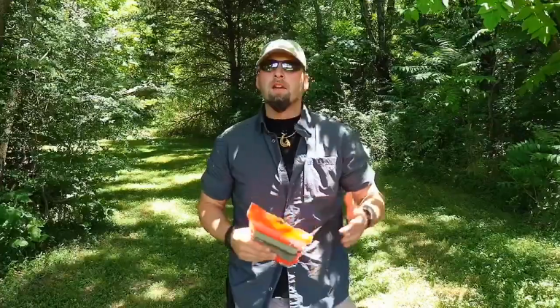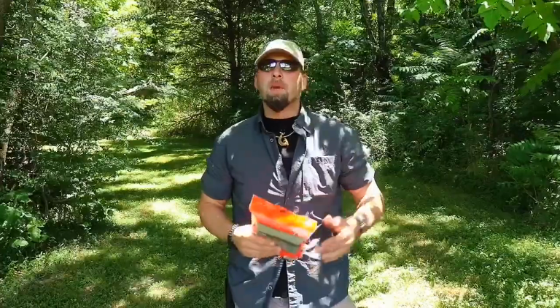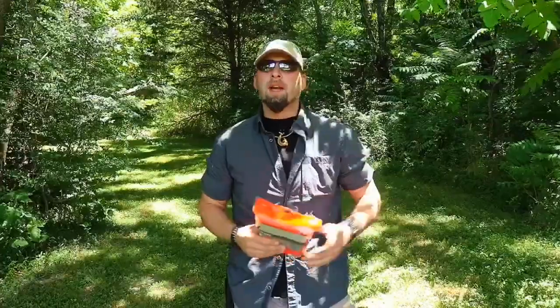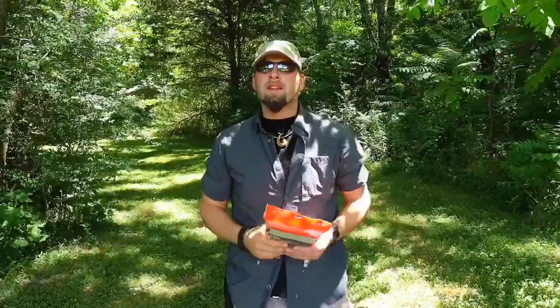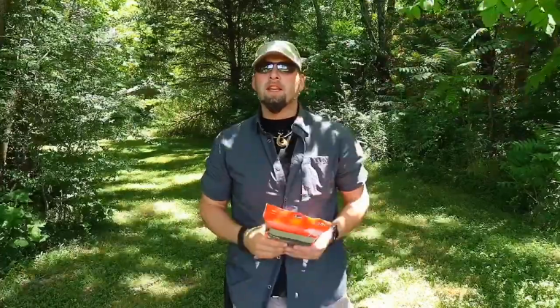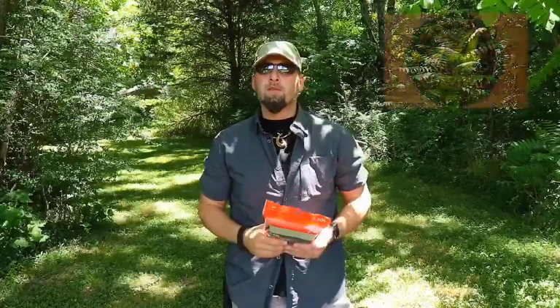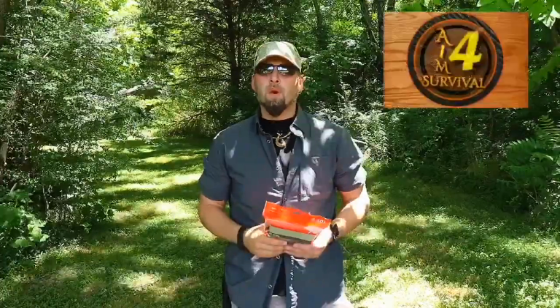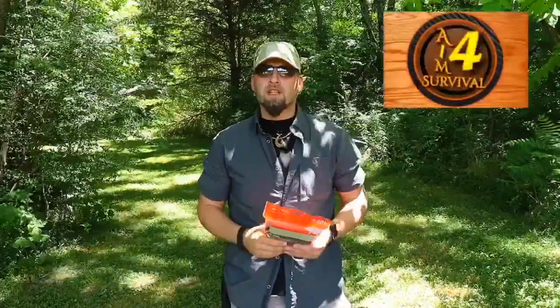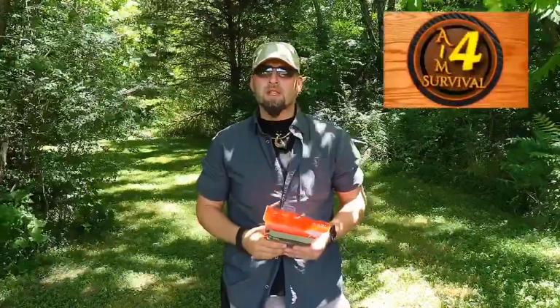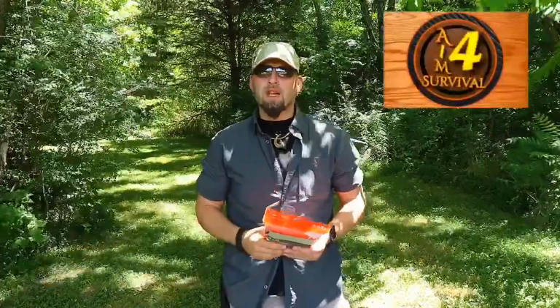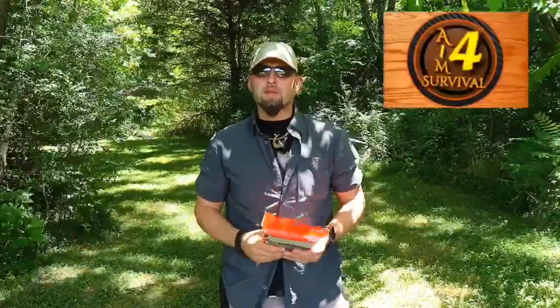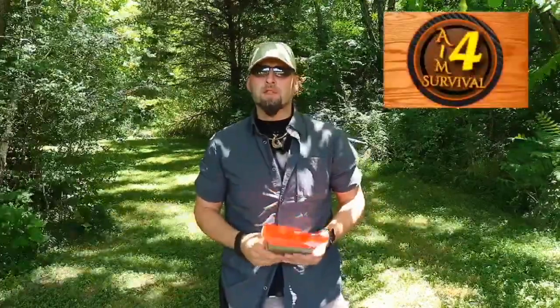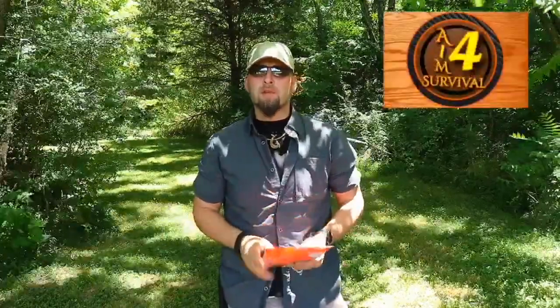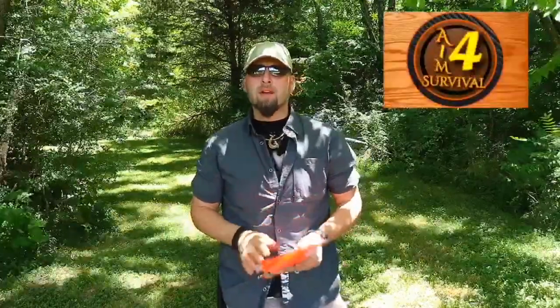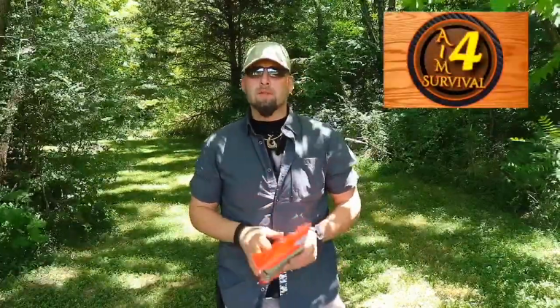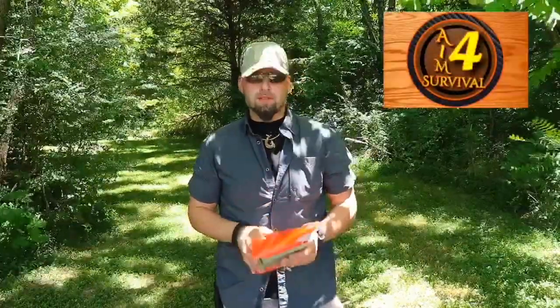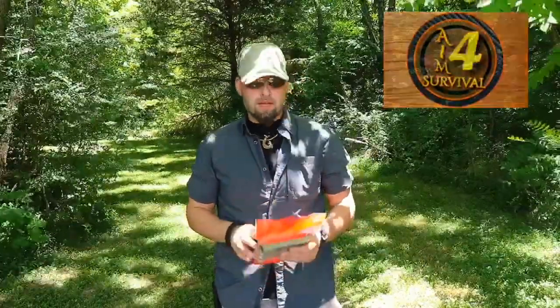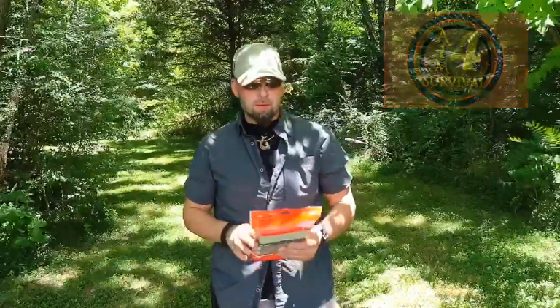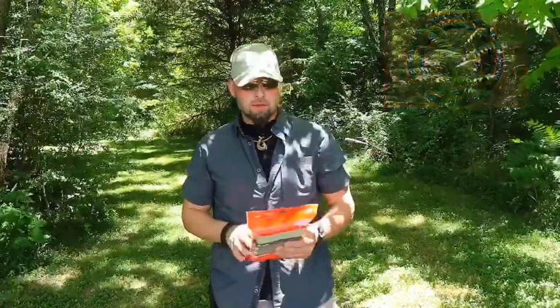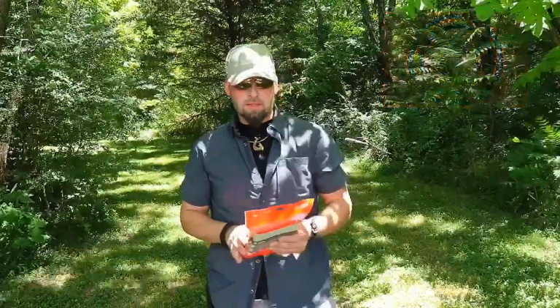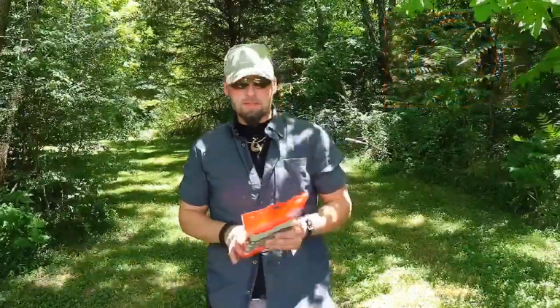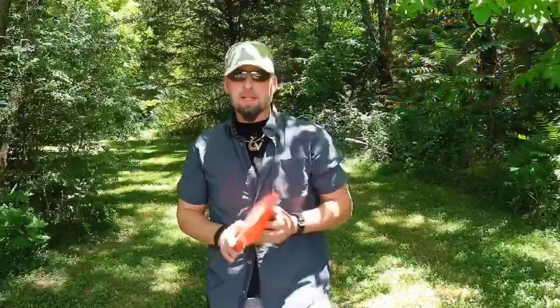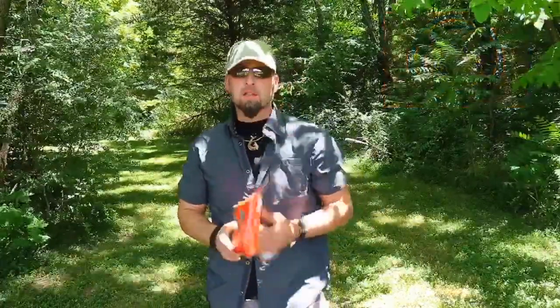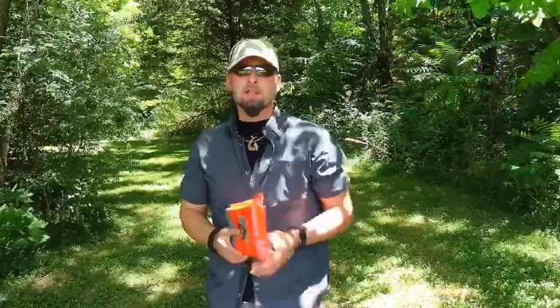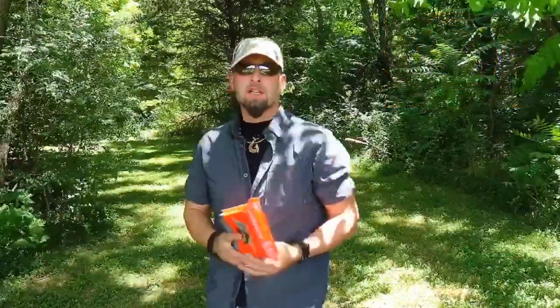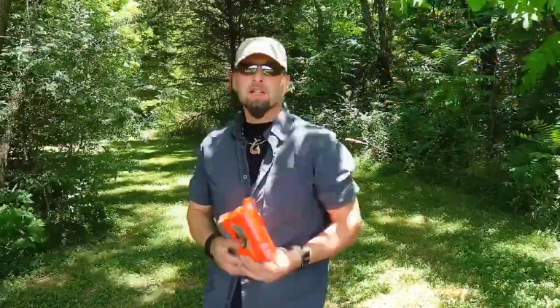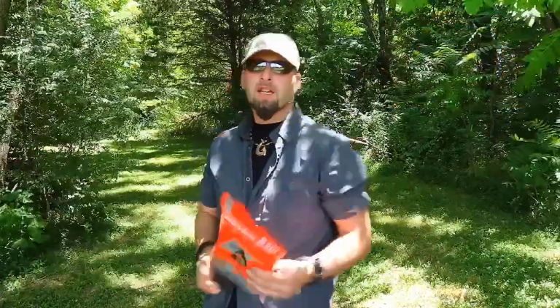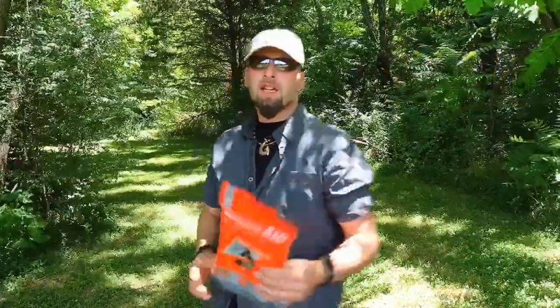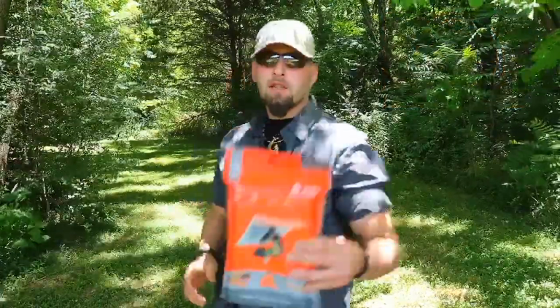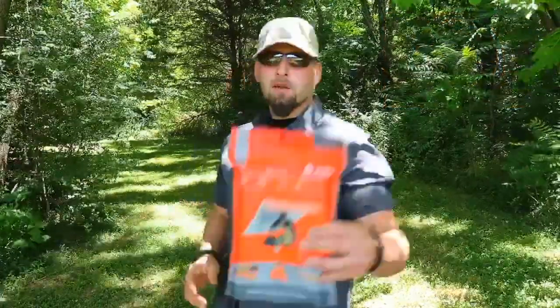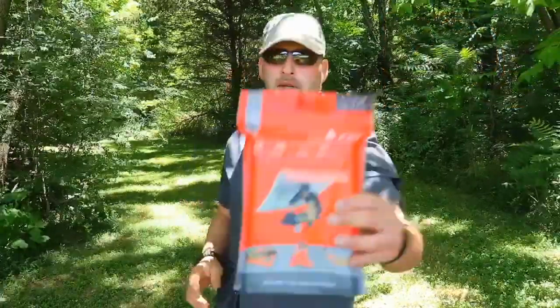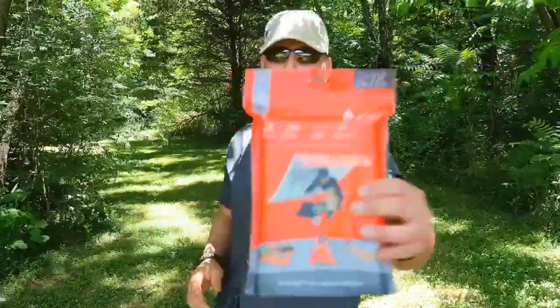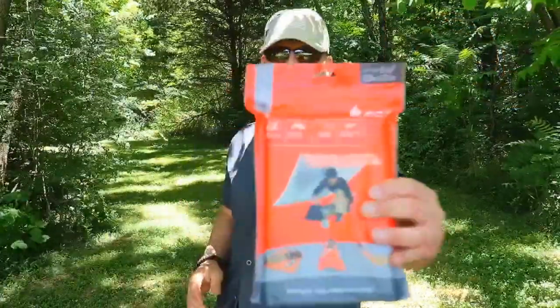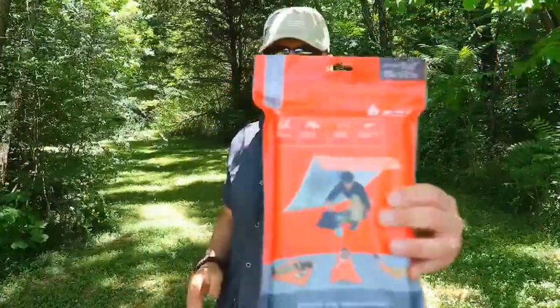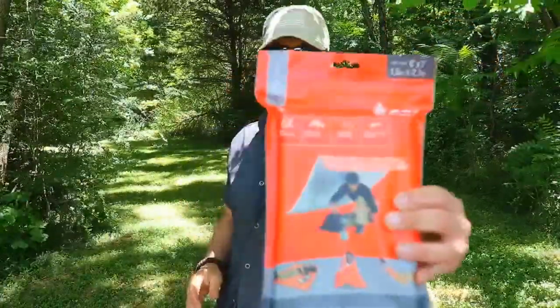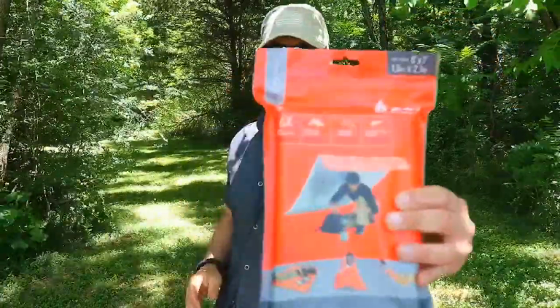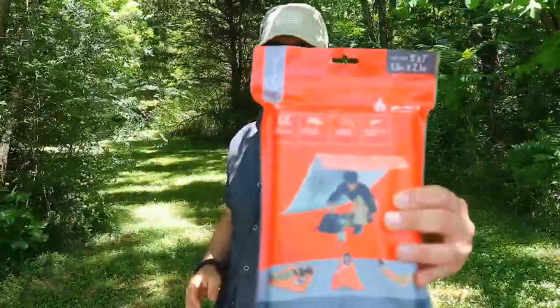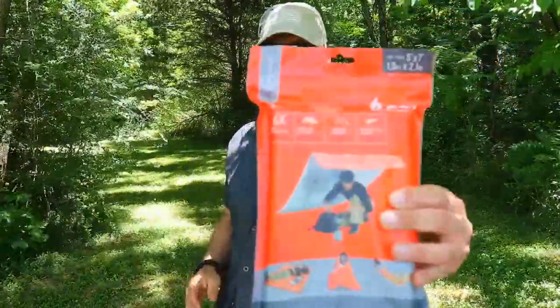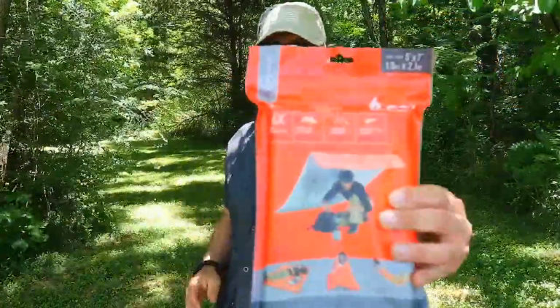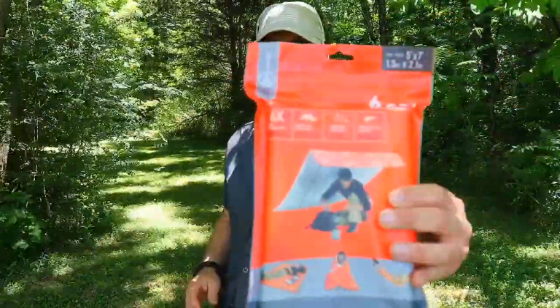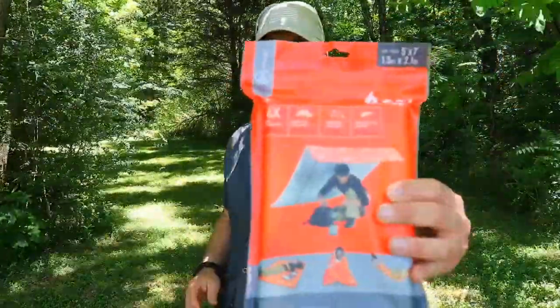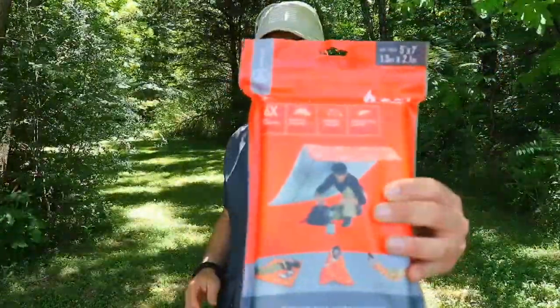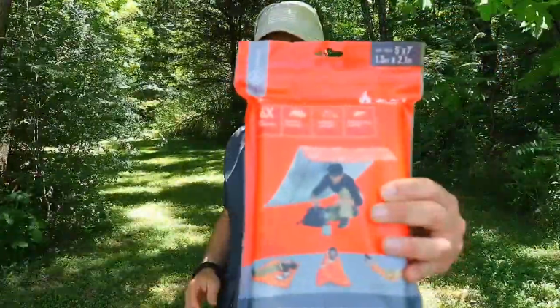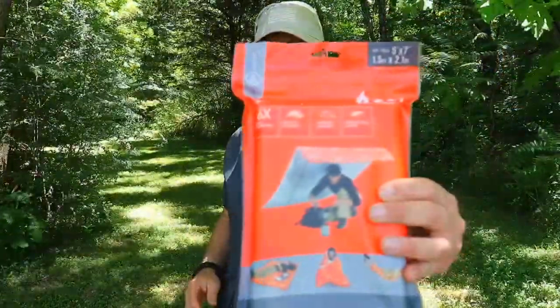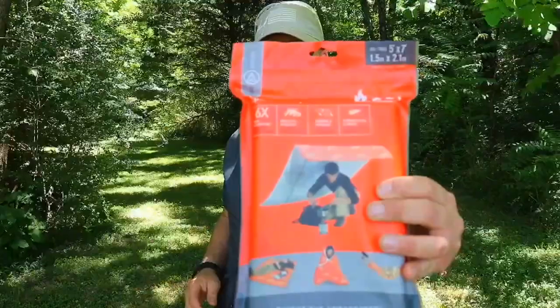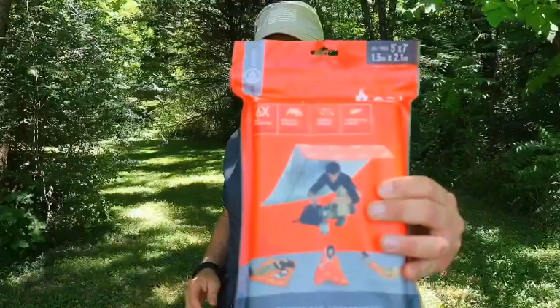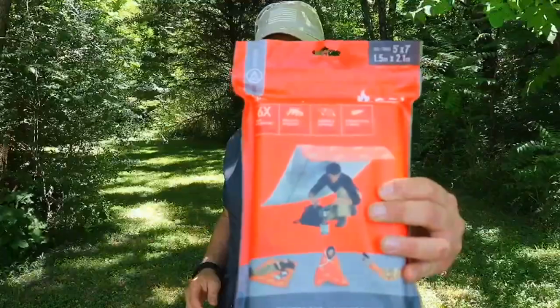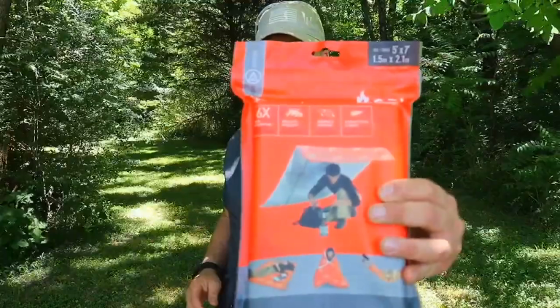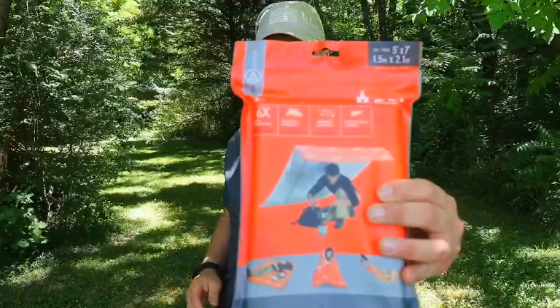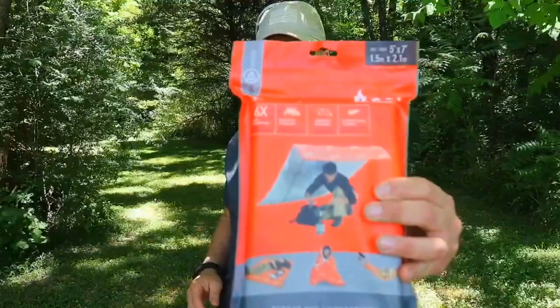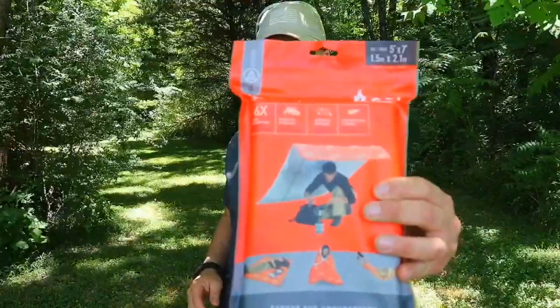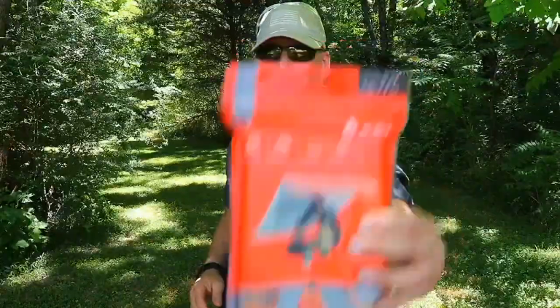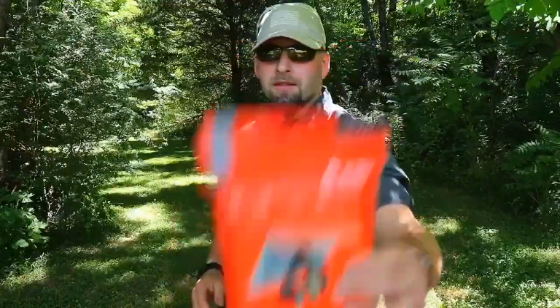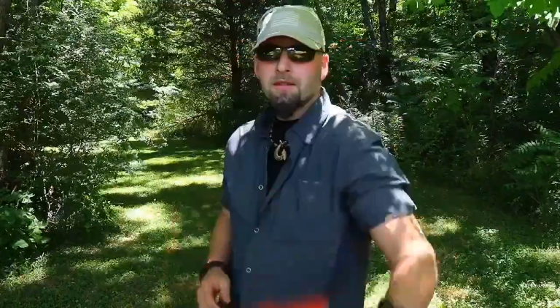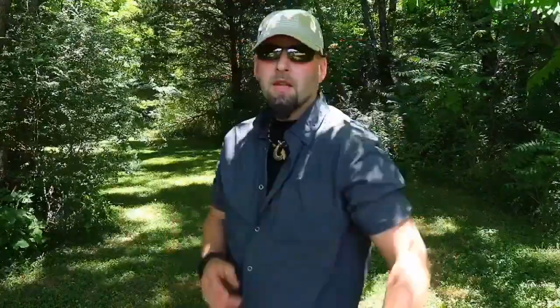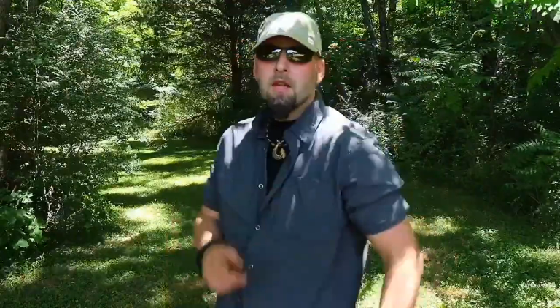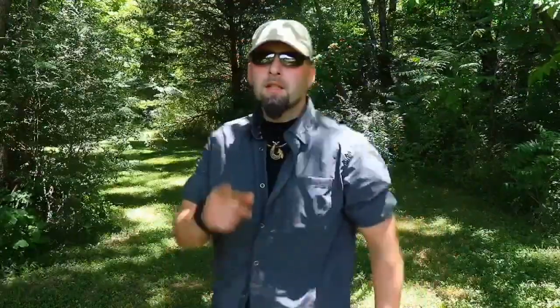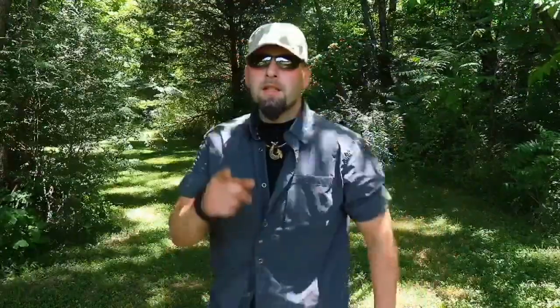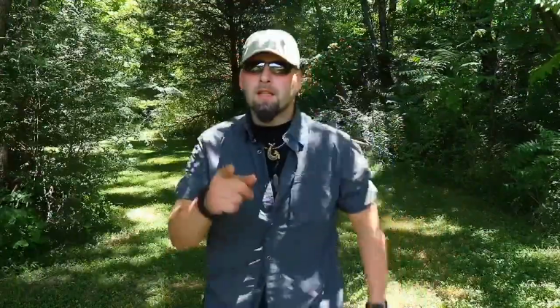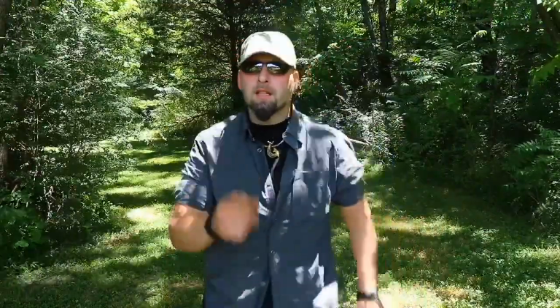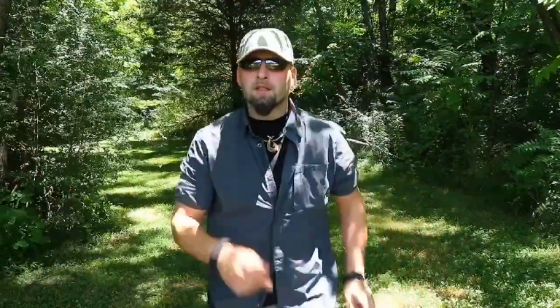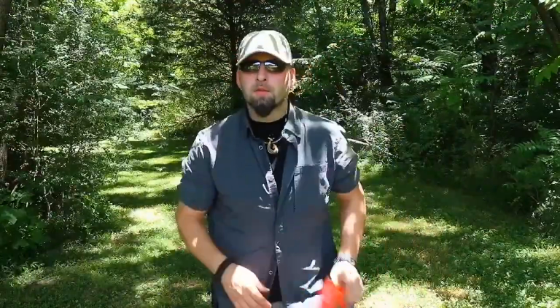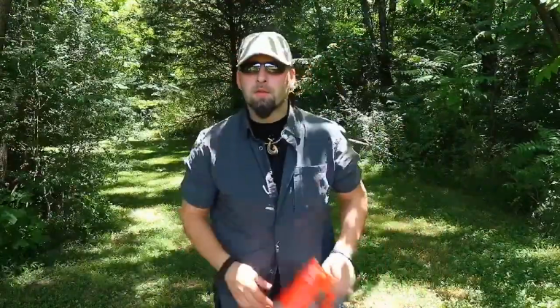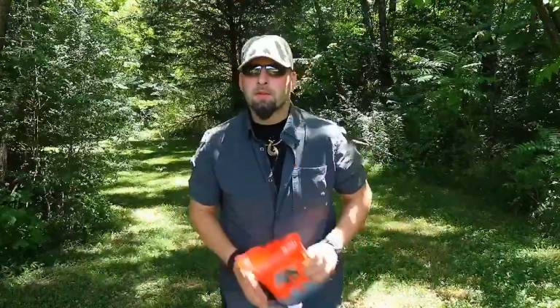Hey everybody, thank you for watching Aim for Survival. Today we're going to be taking a look at the SOL Sport Utility Blanket. Stay tuned.